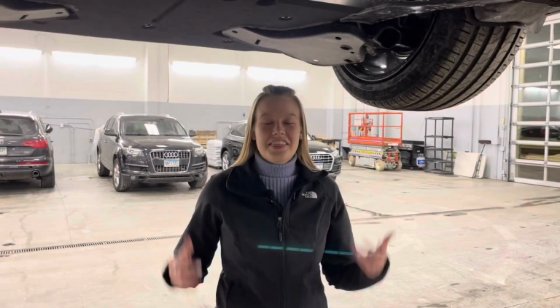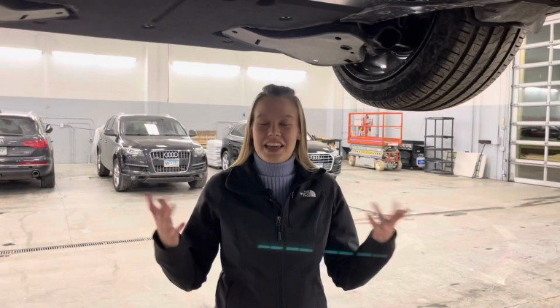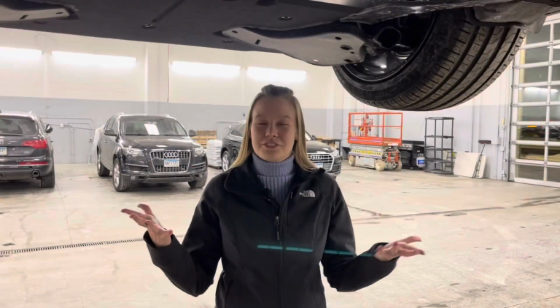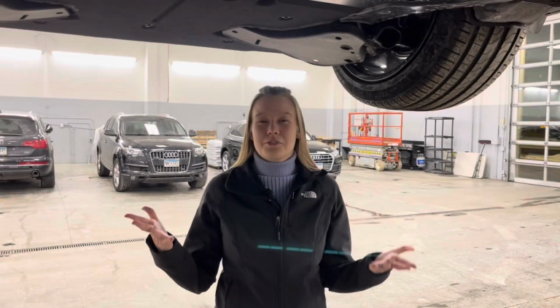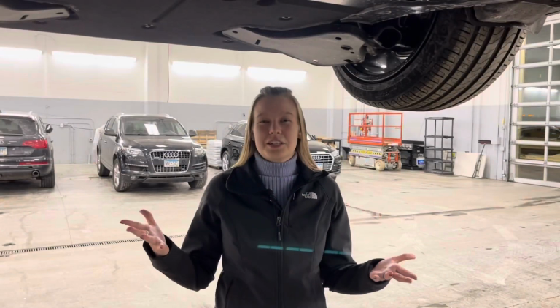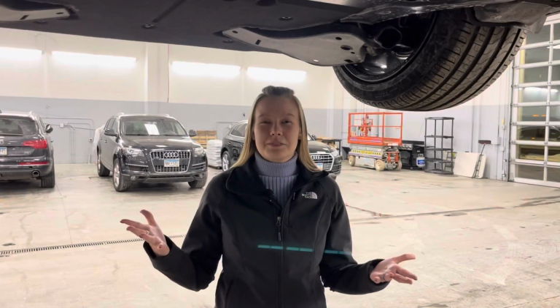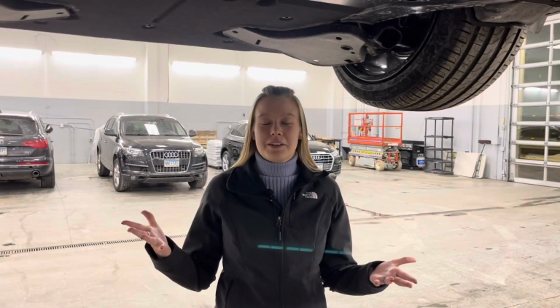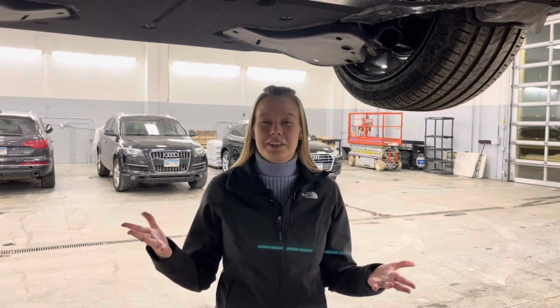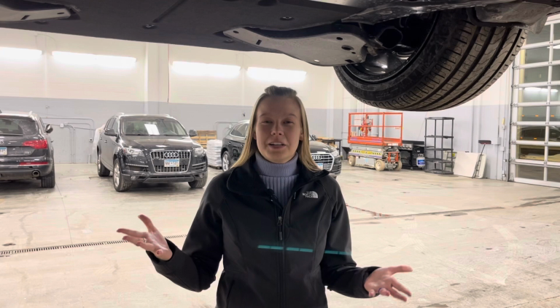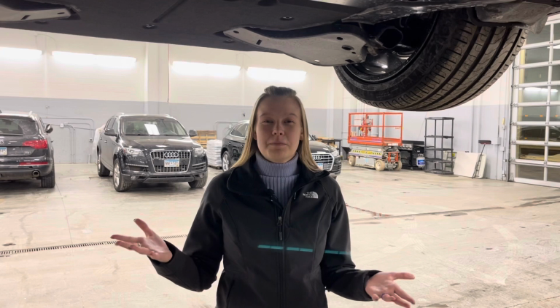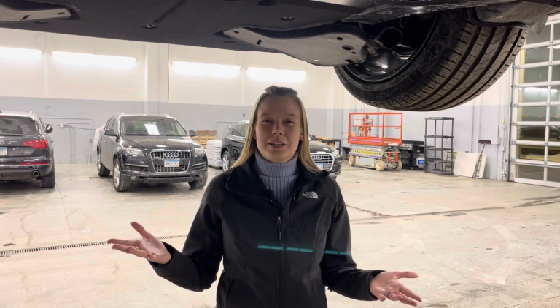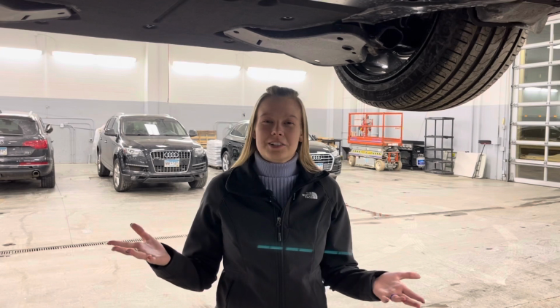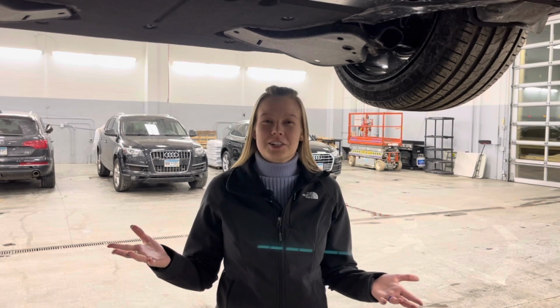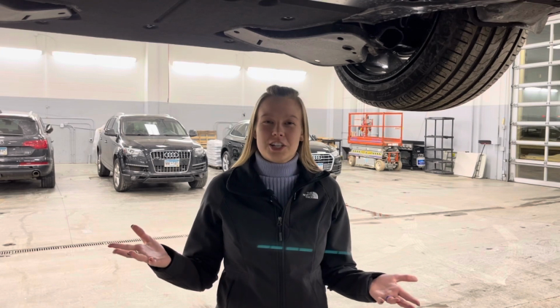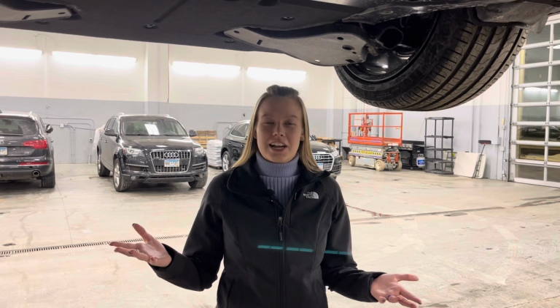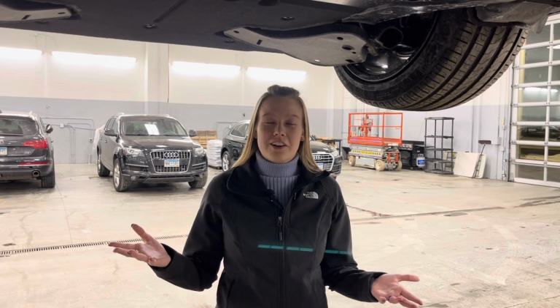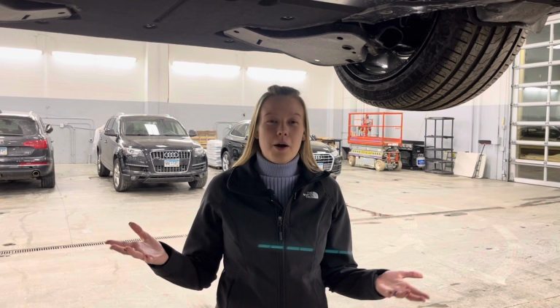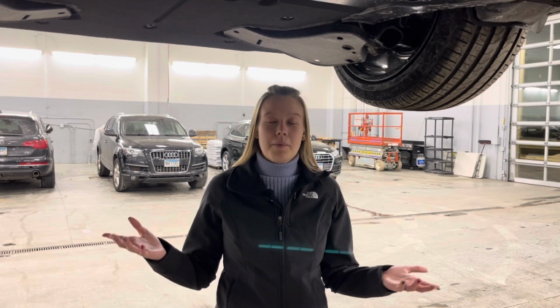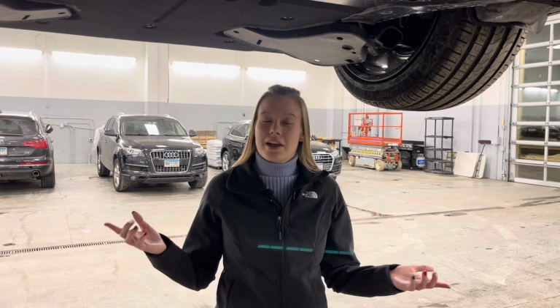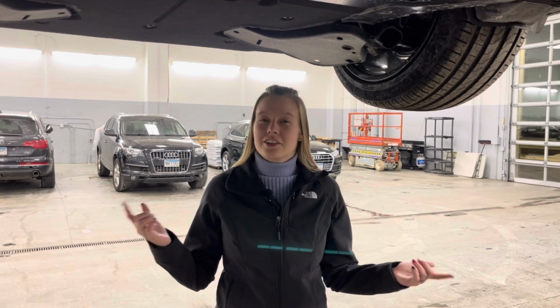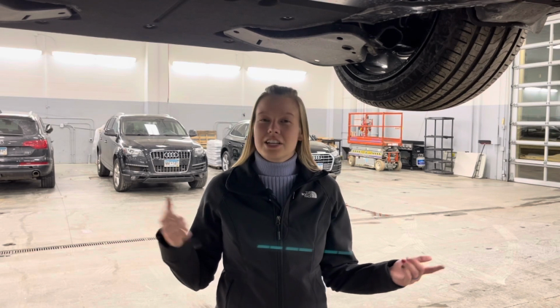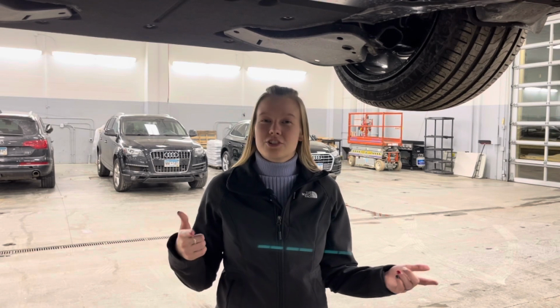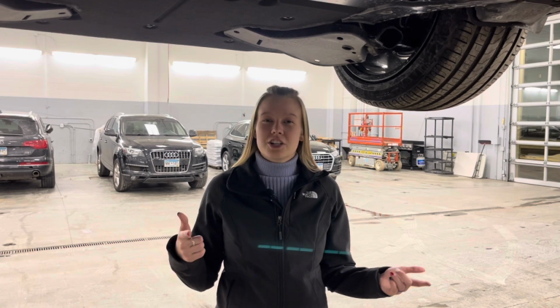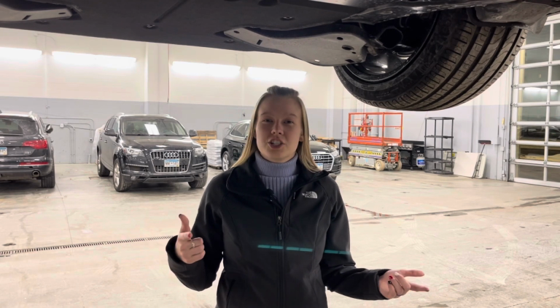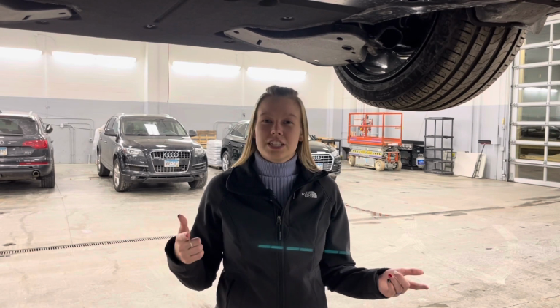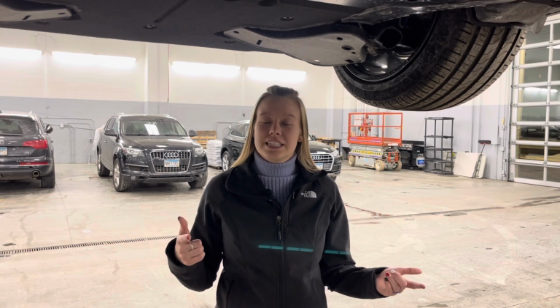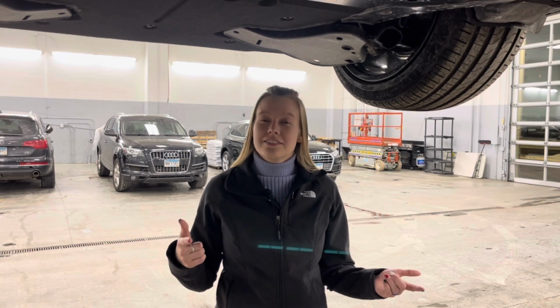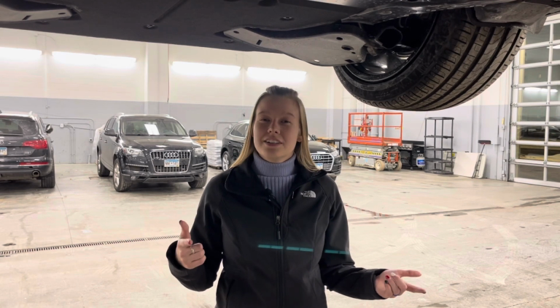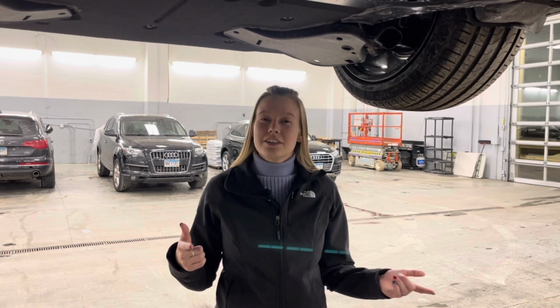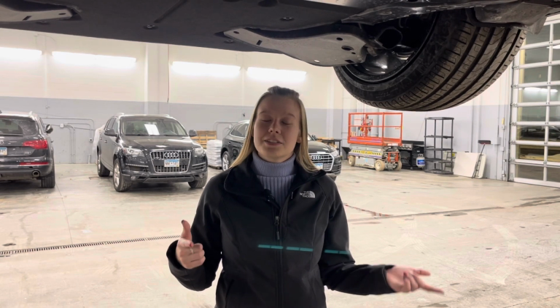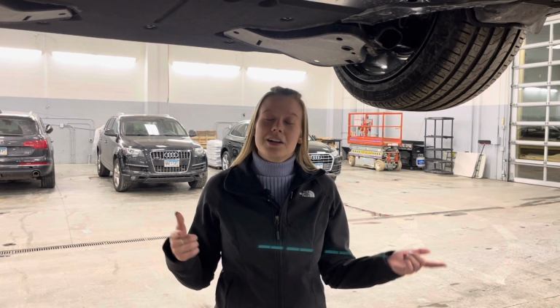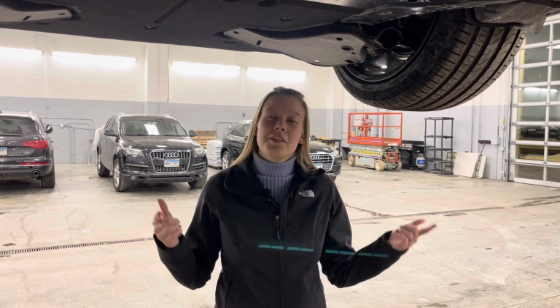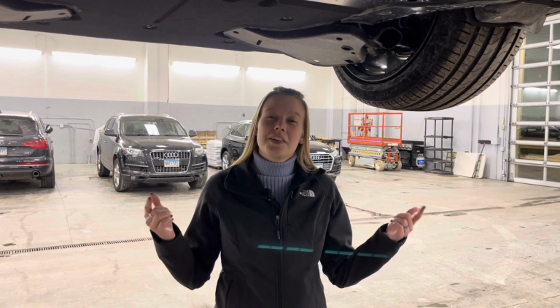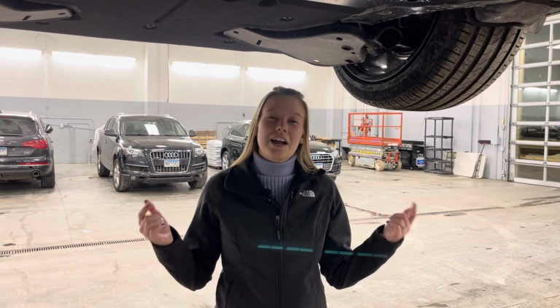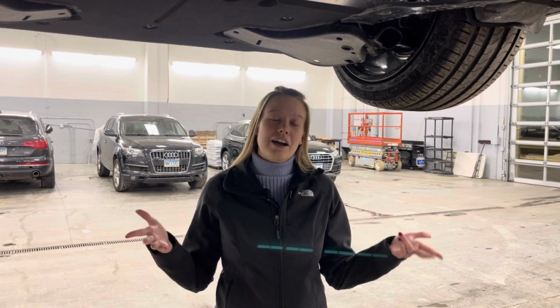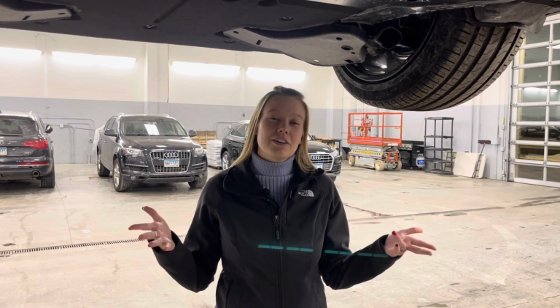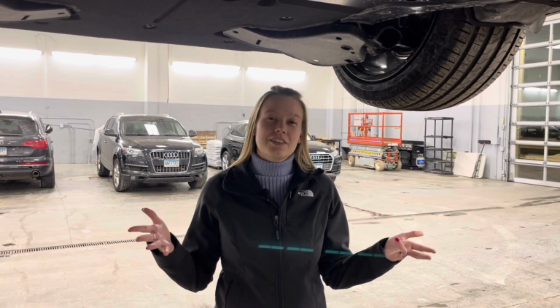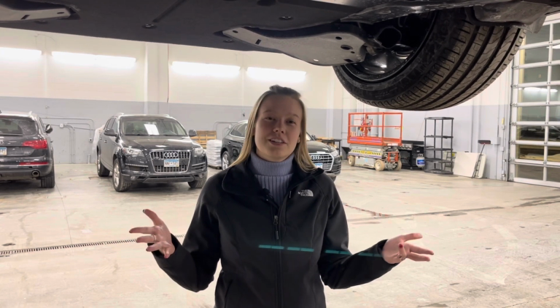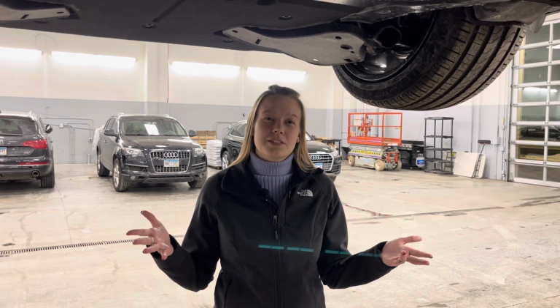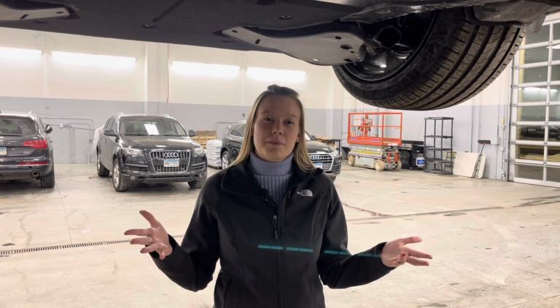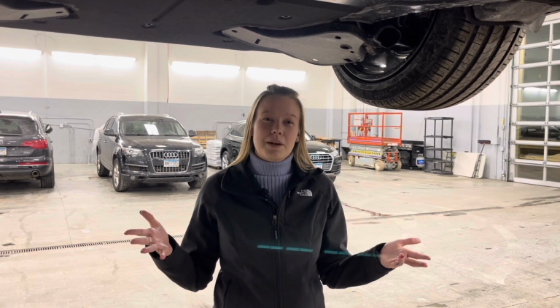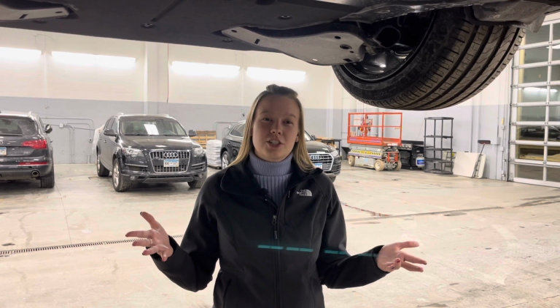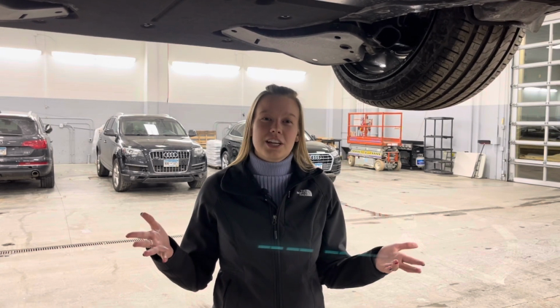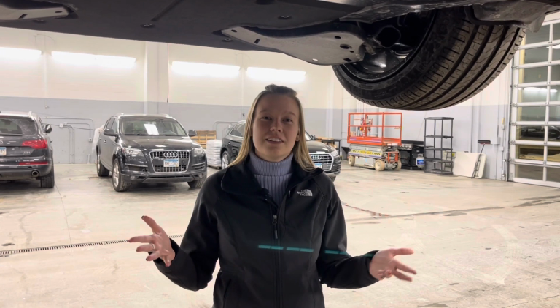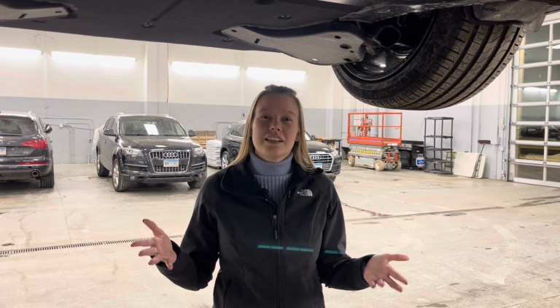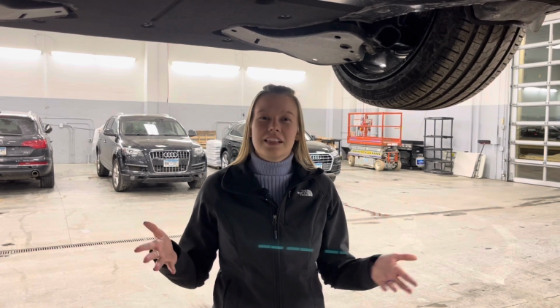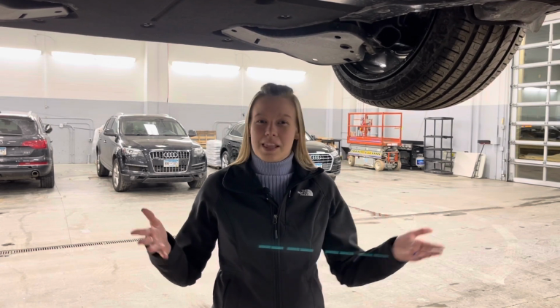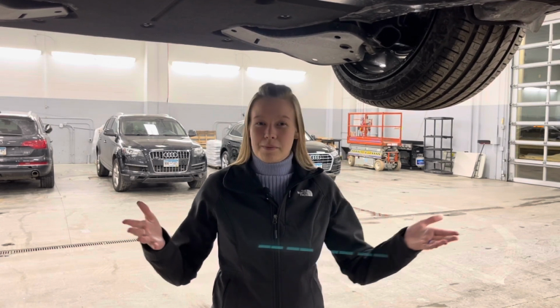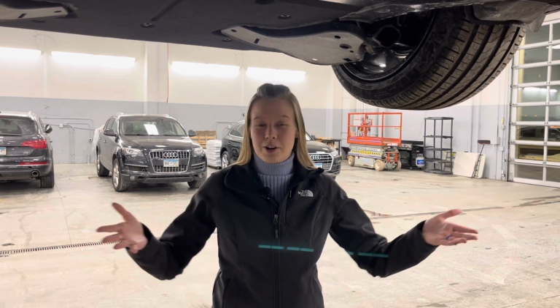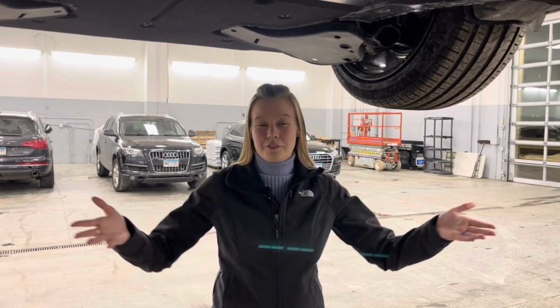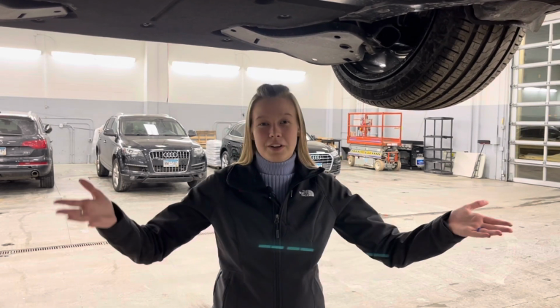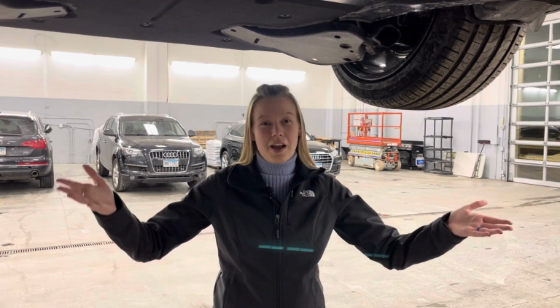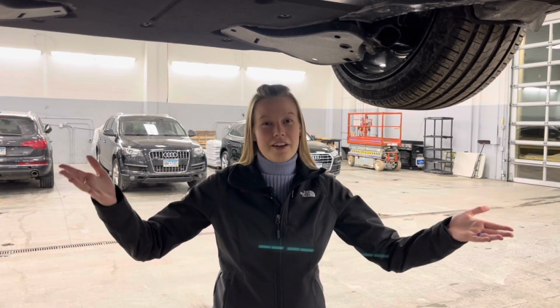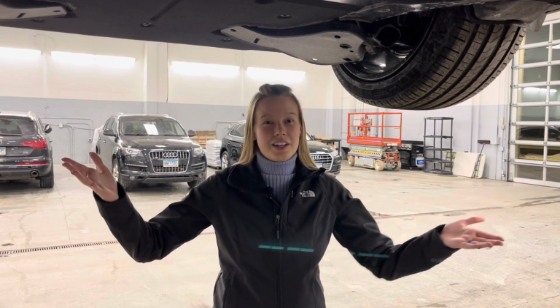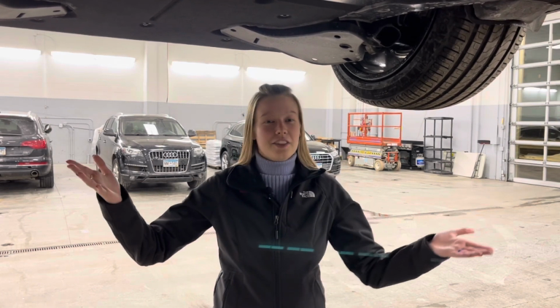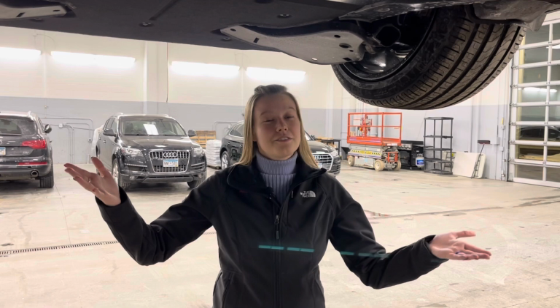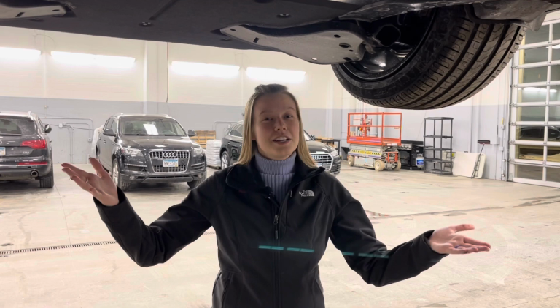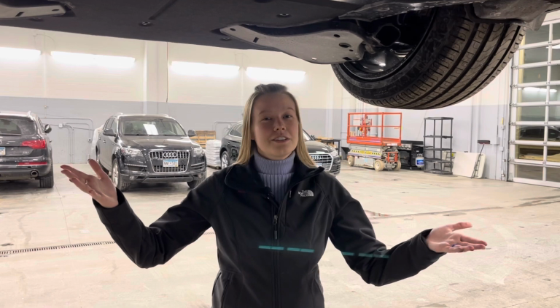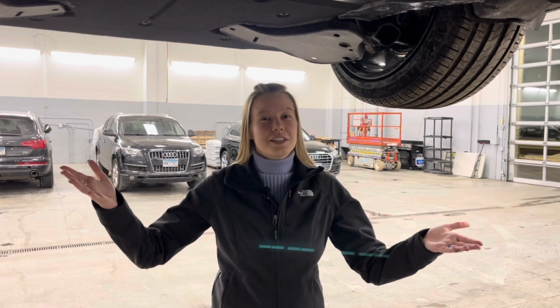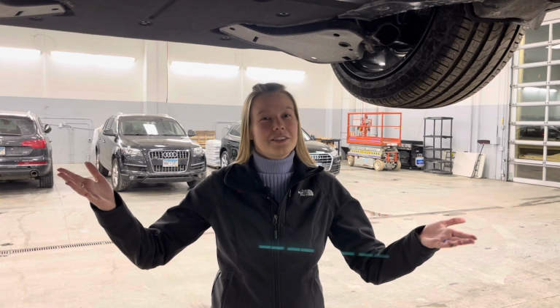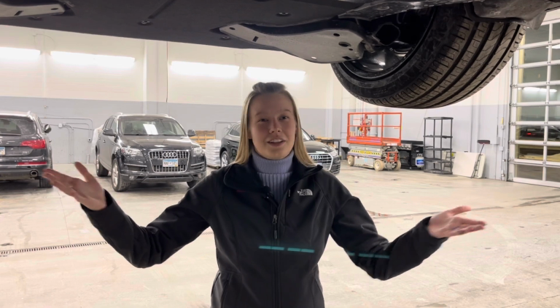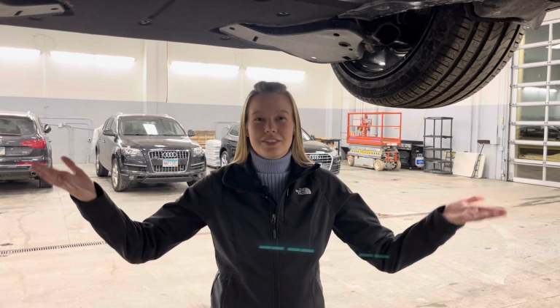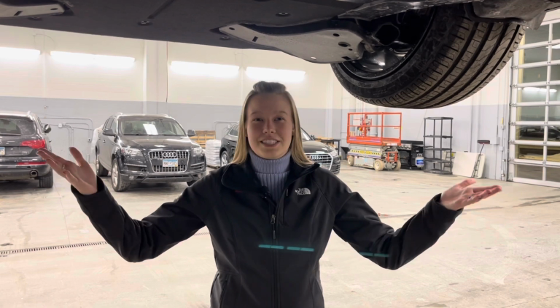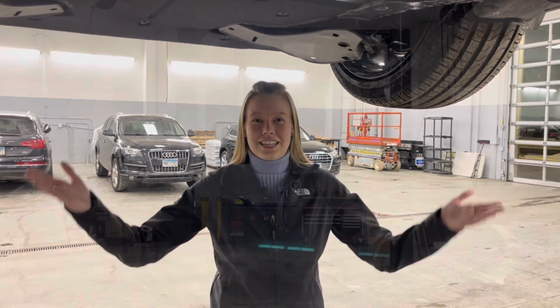Thanks for watching. Be sure to check out all my other e-tron GT videos and all the other Audi videos on my channel, and let me know if there are any other videos you'd love to see.